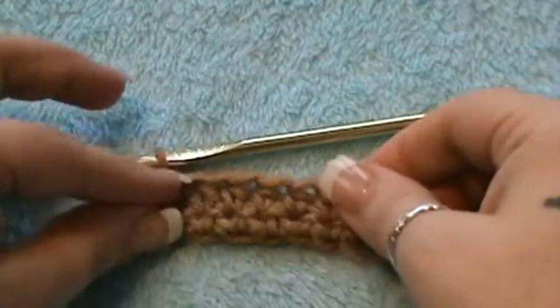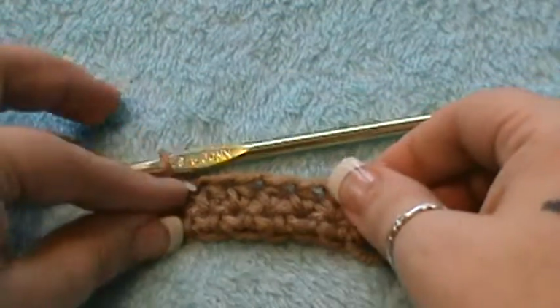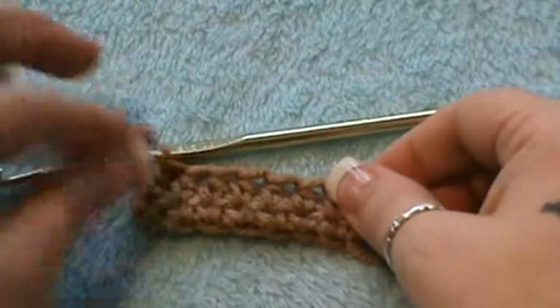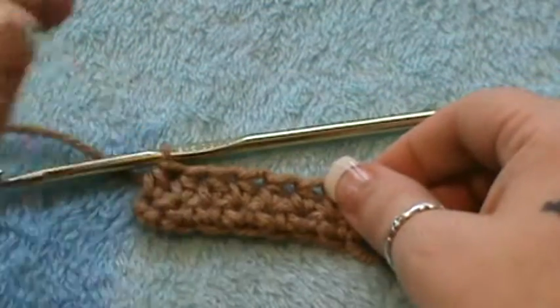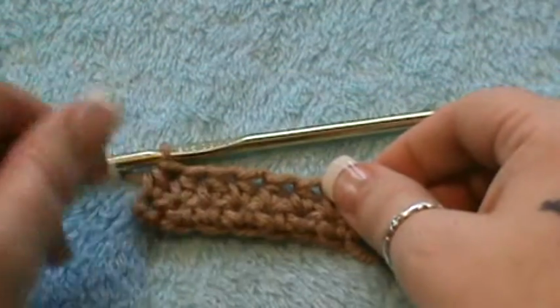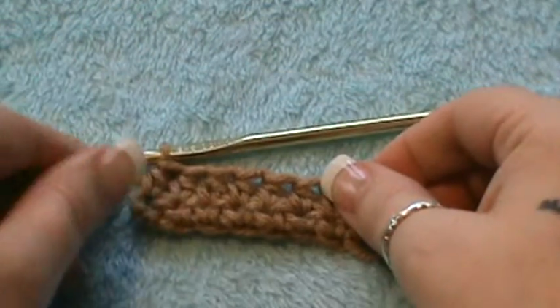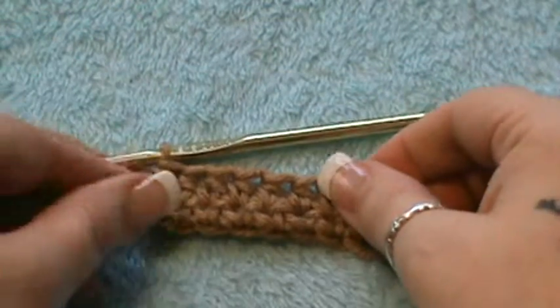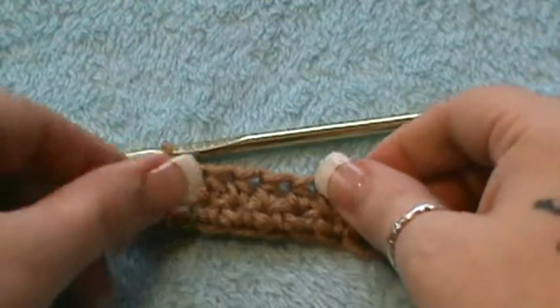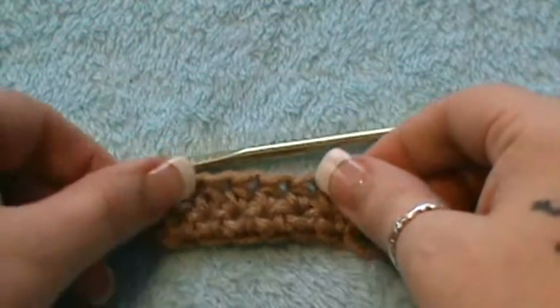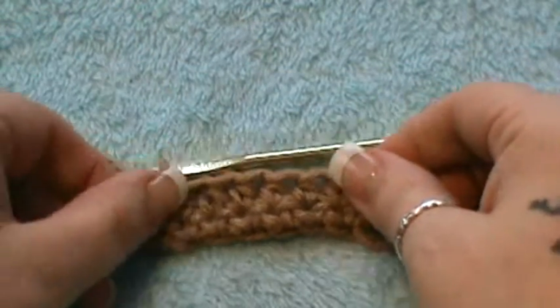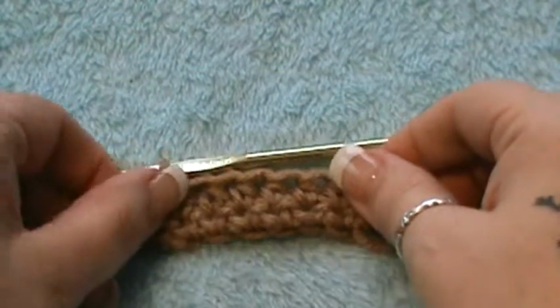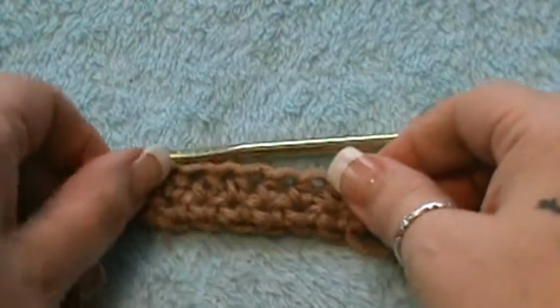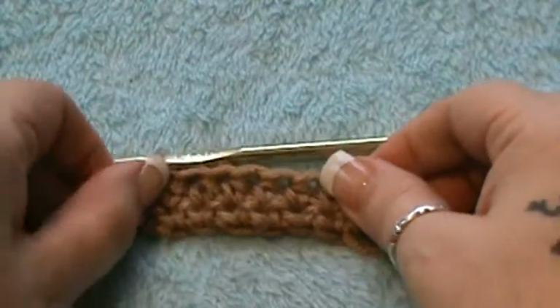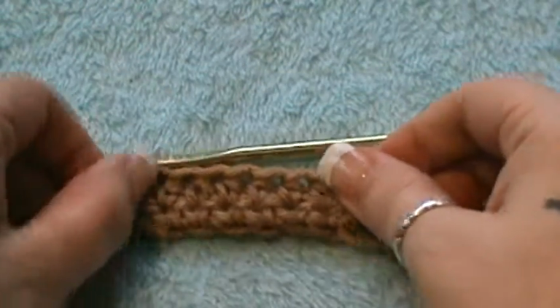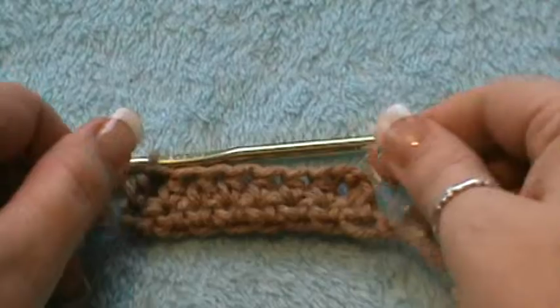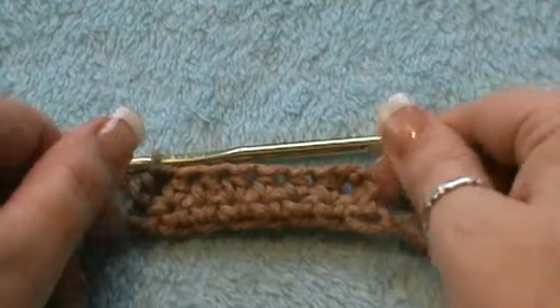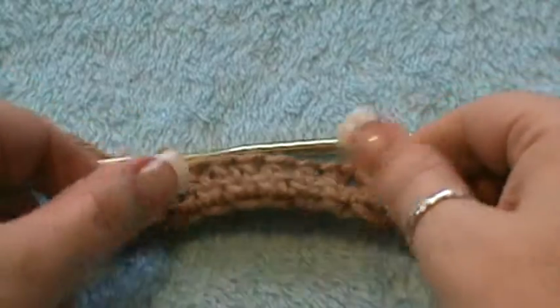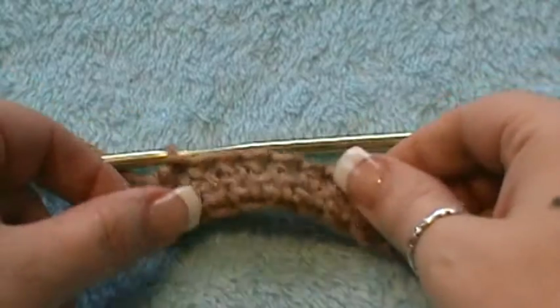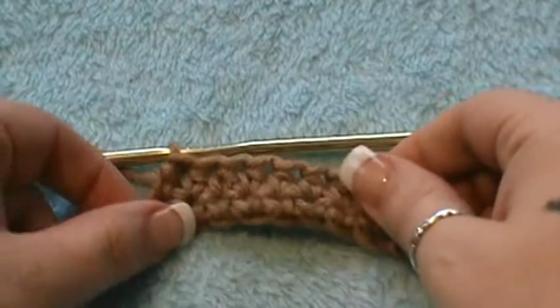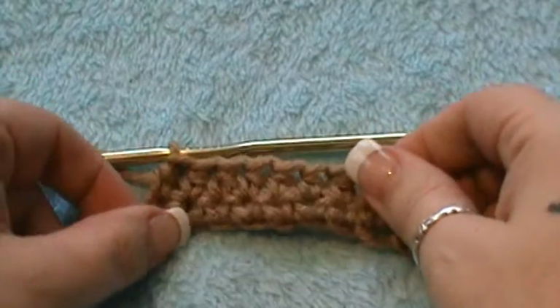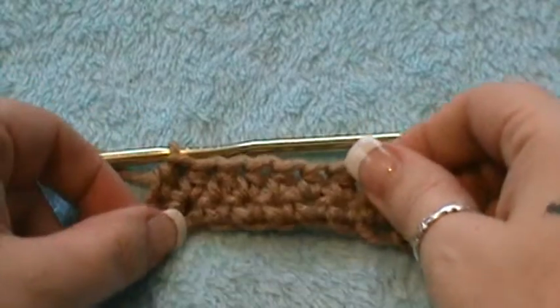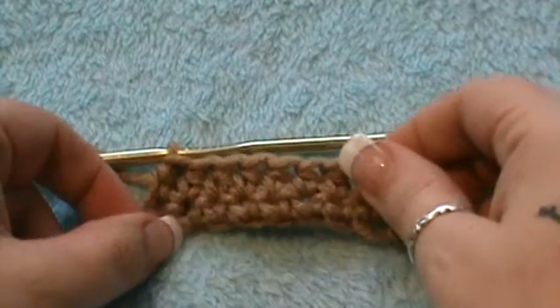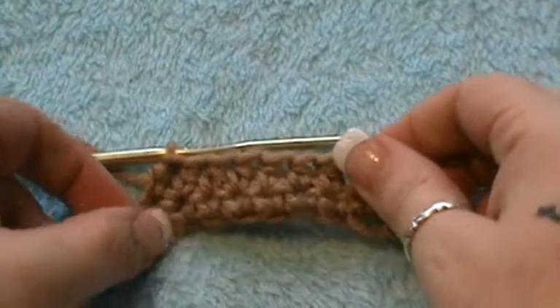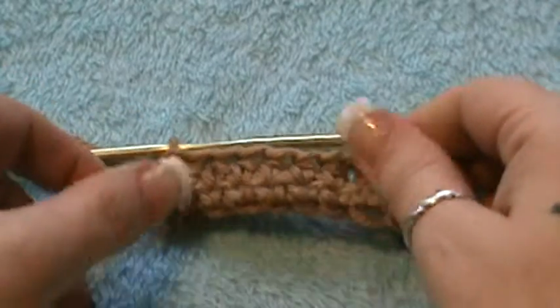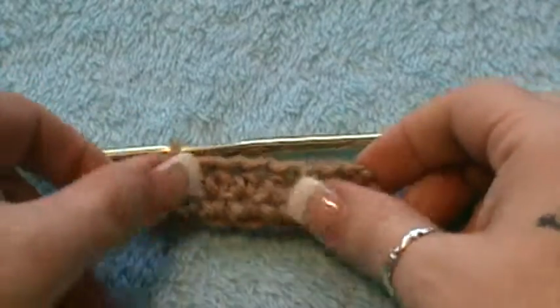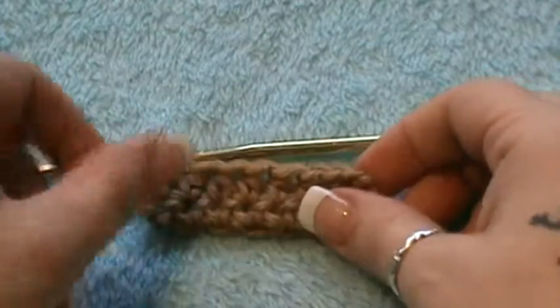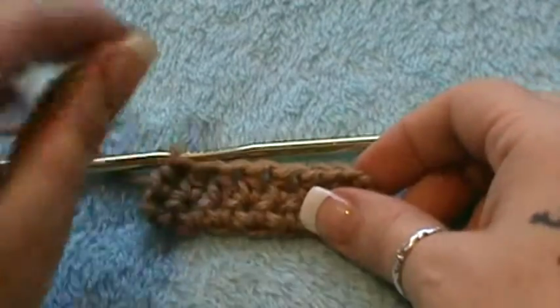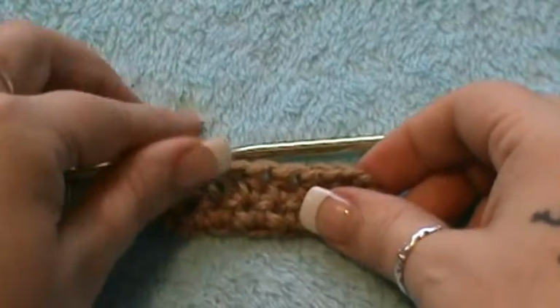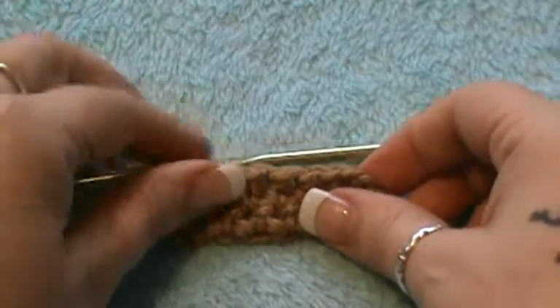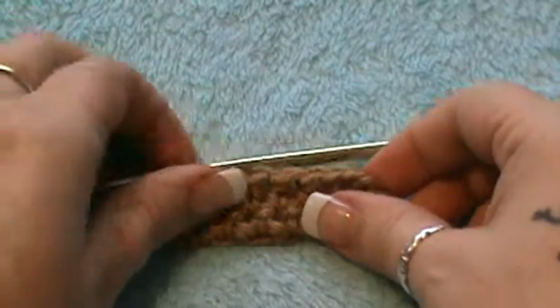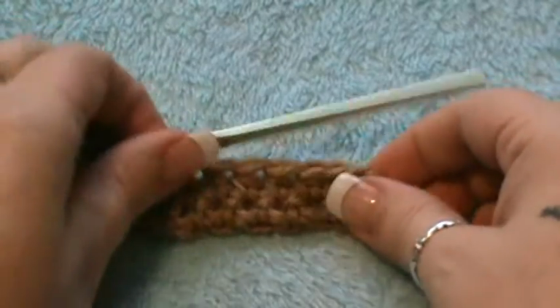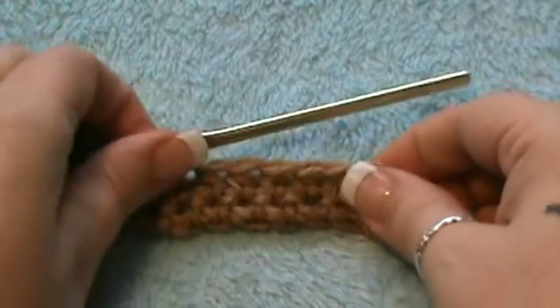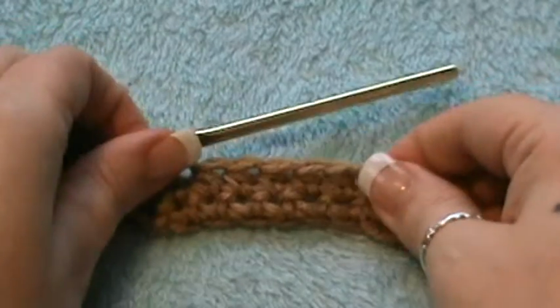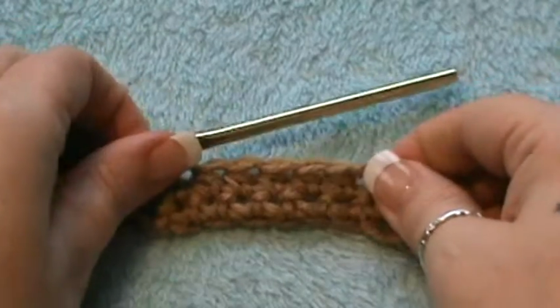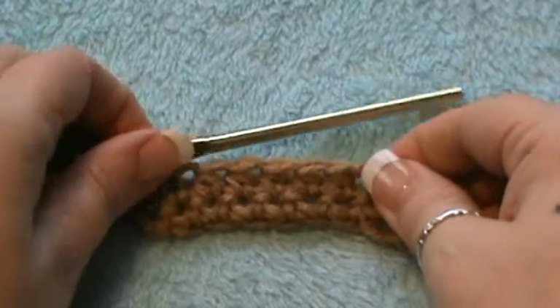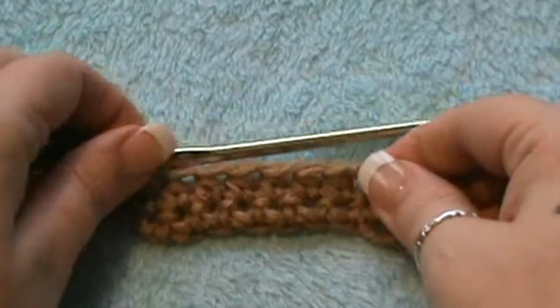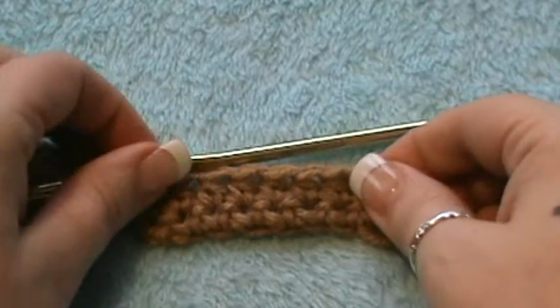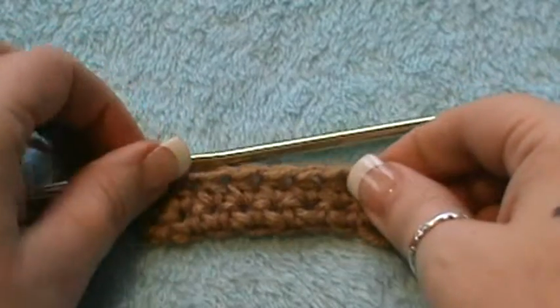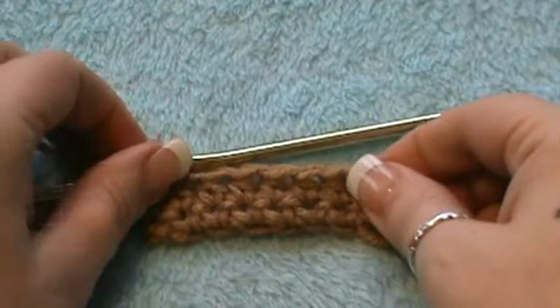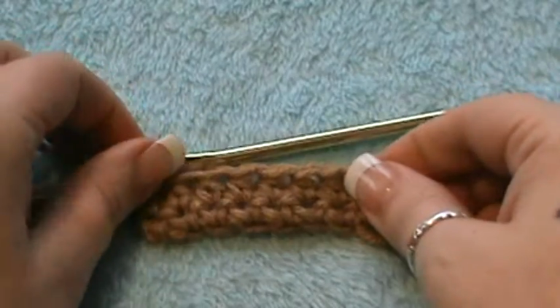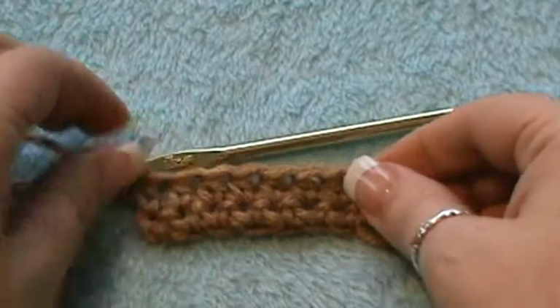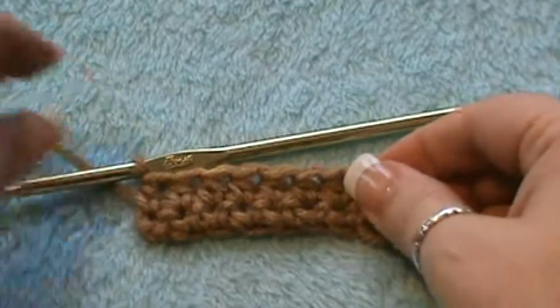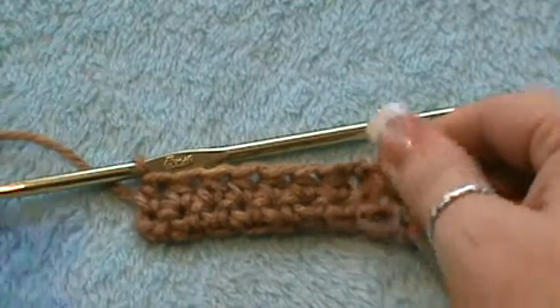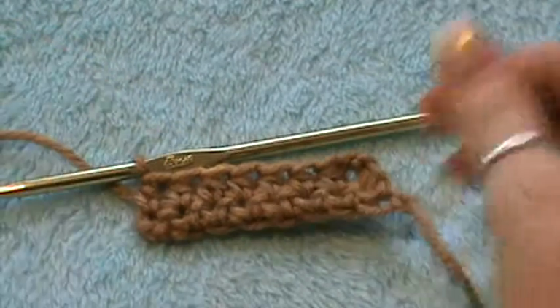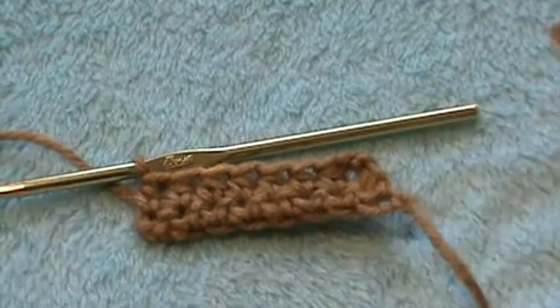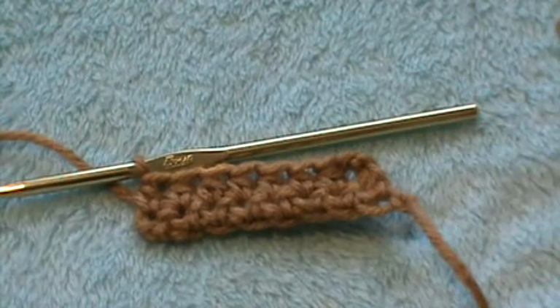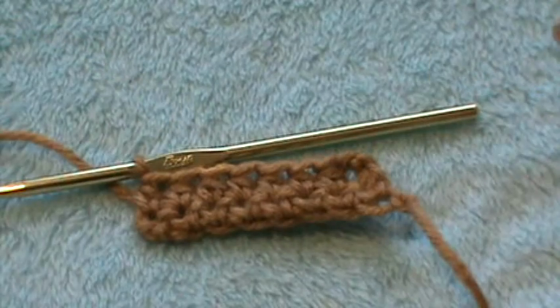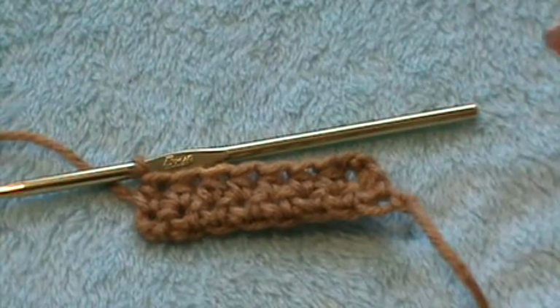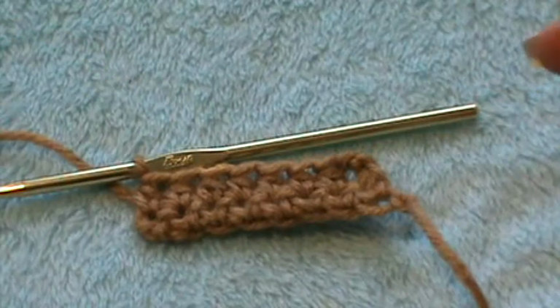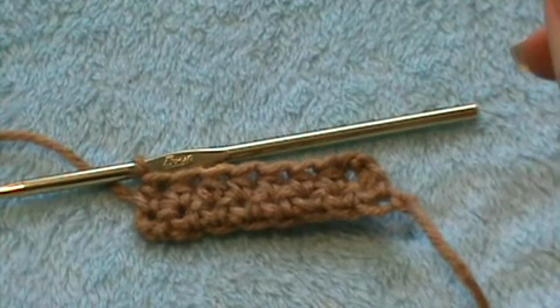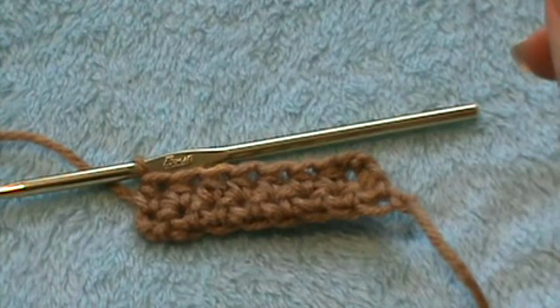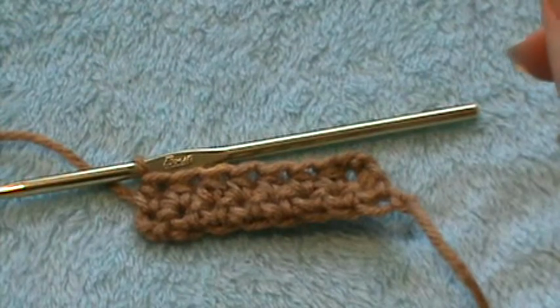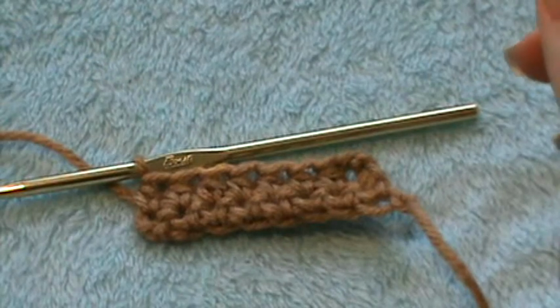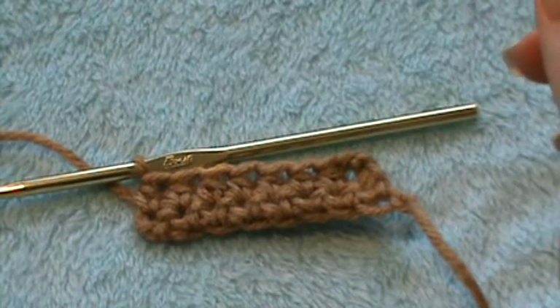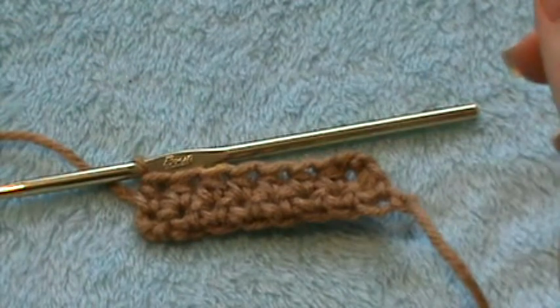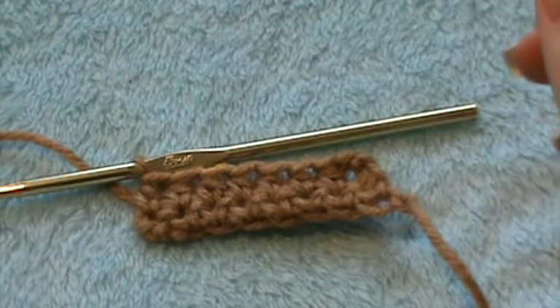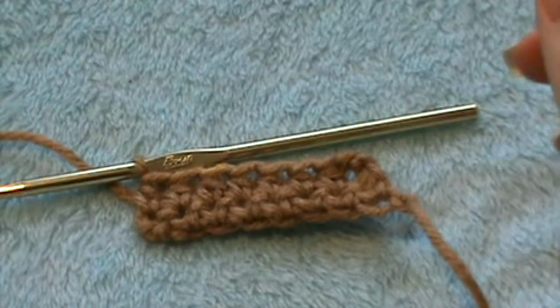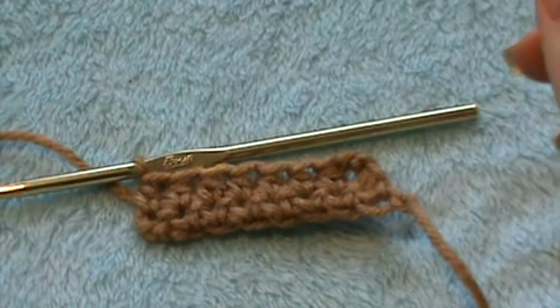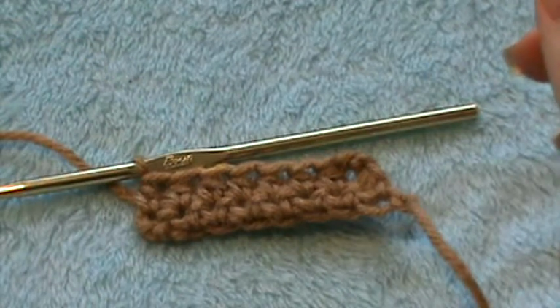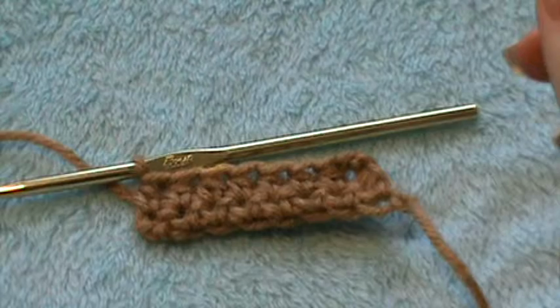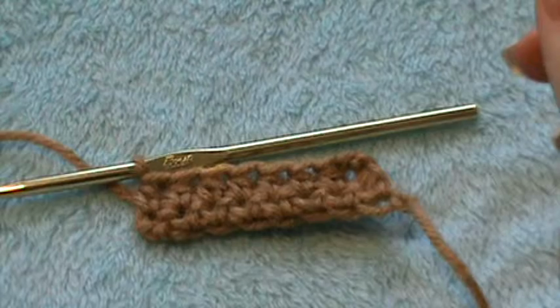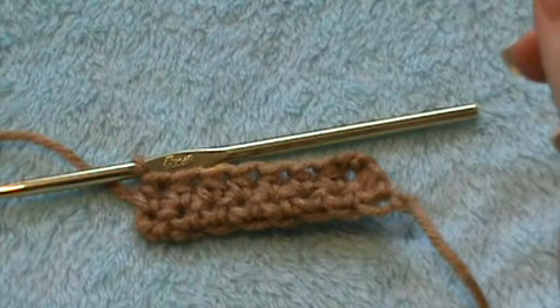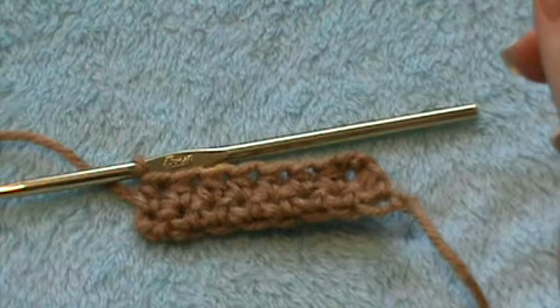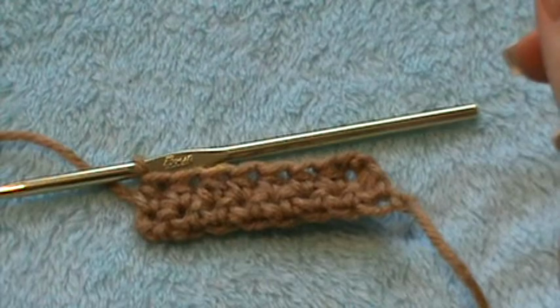Thank you guys for watching. Don't take your piece out — go to the next video which will be your double crochet. Thanks for watching.